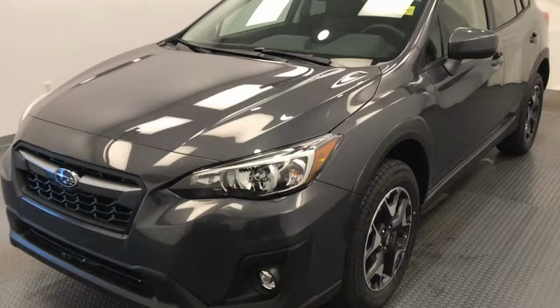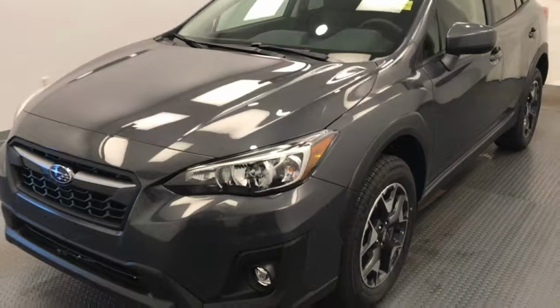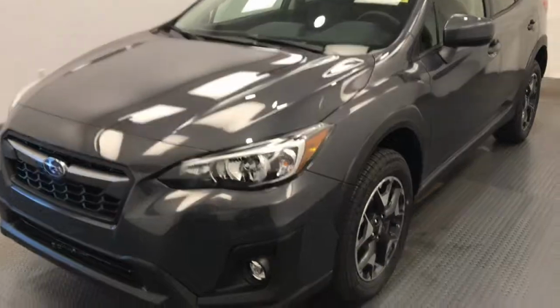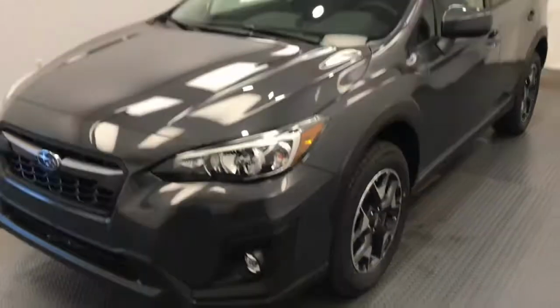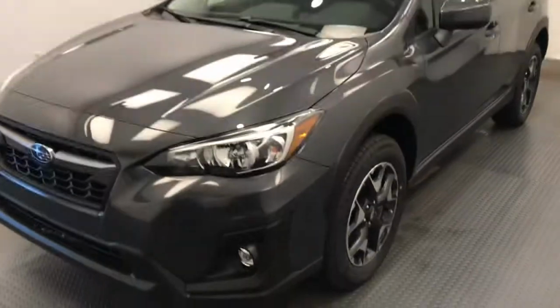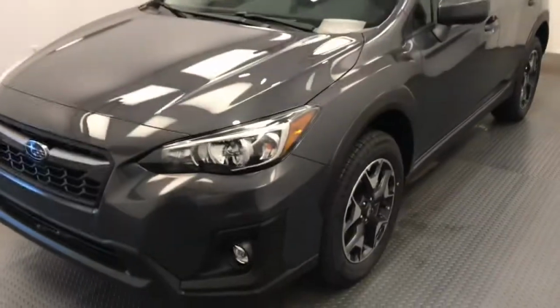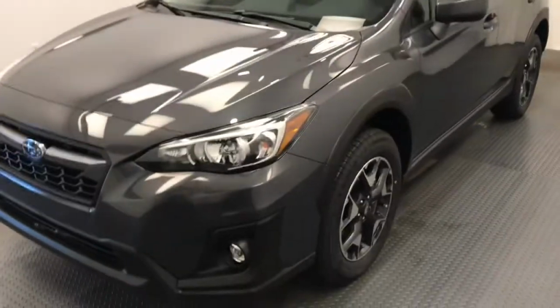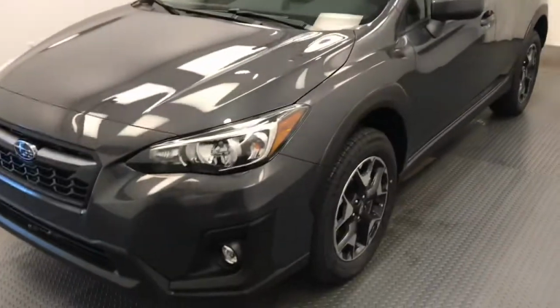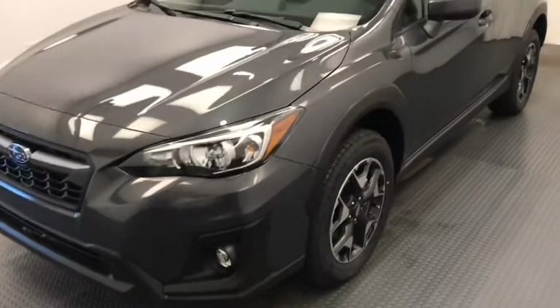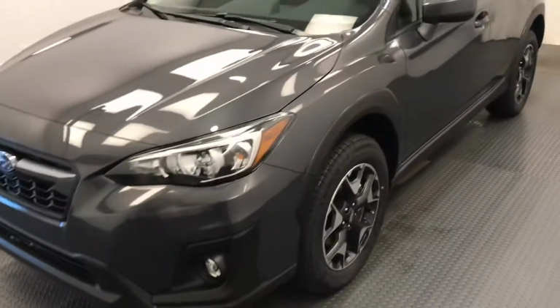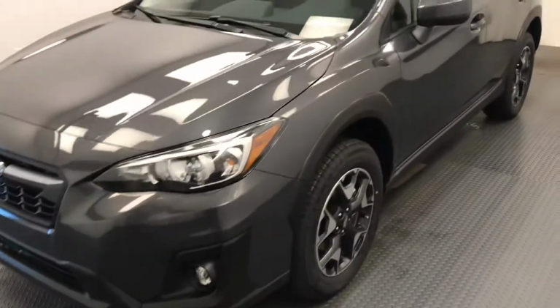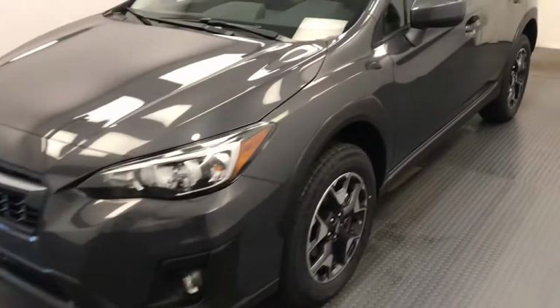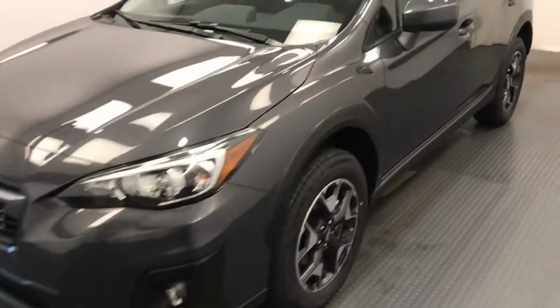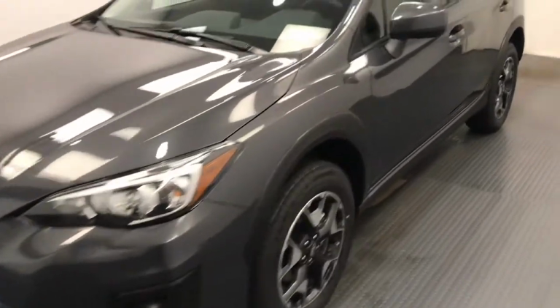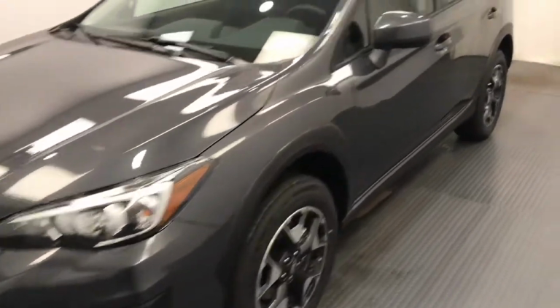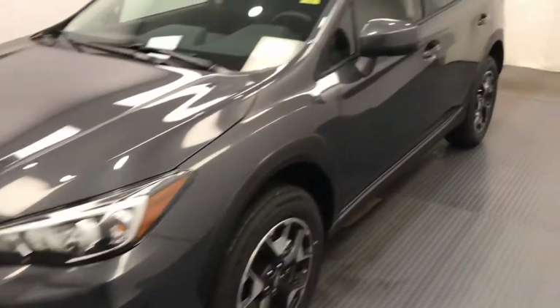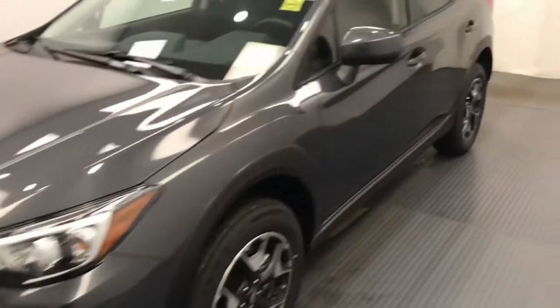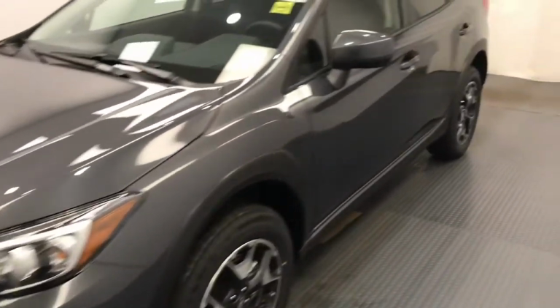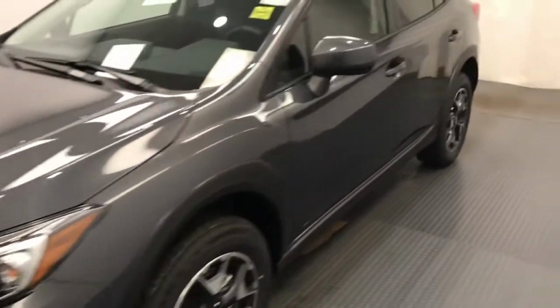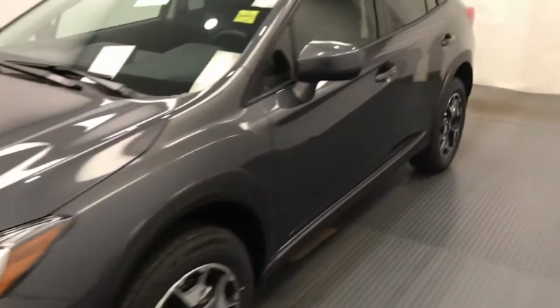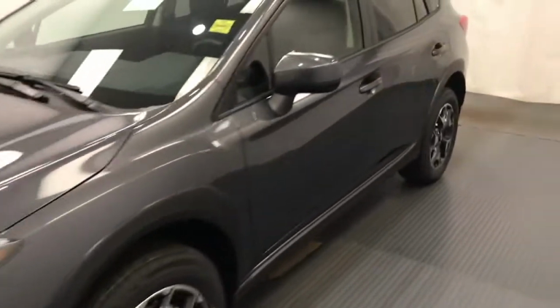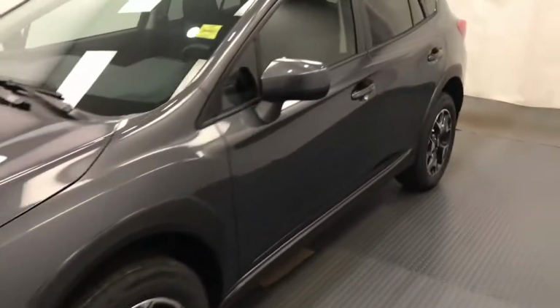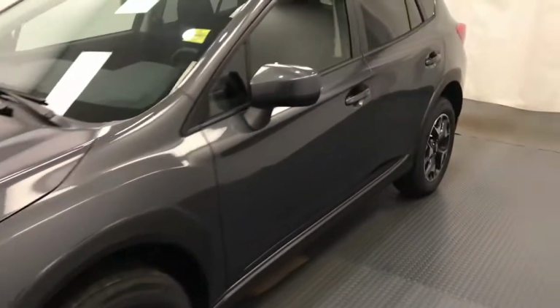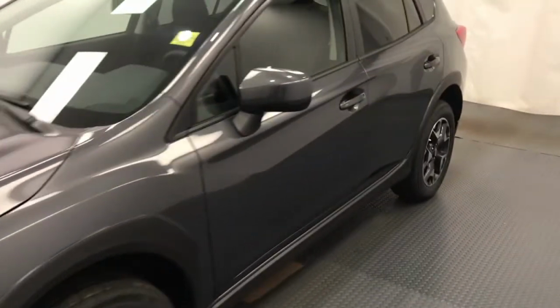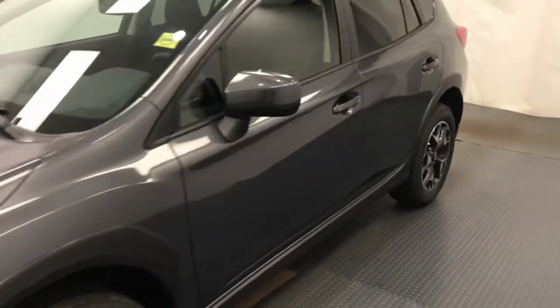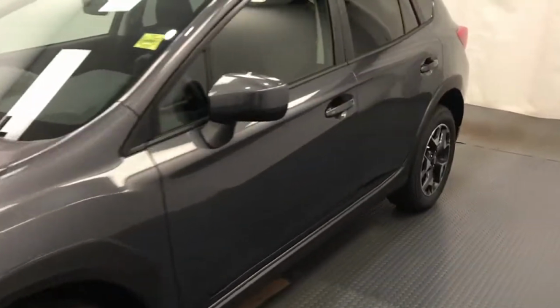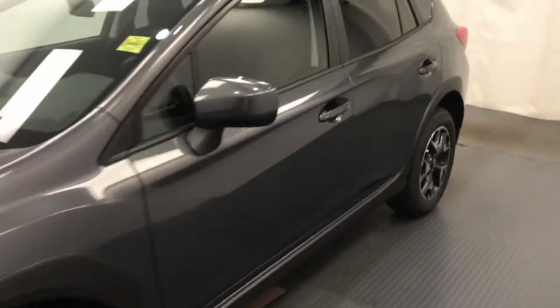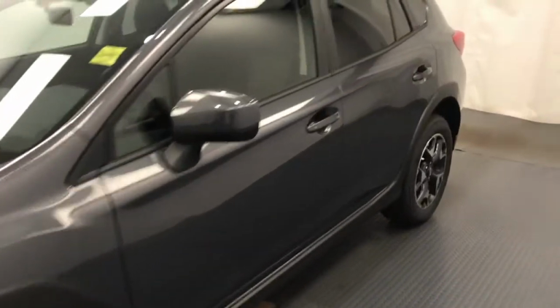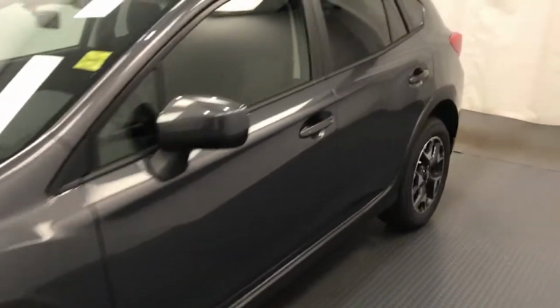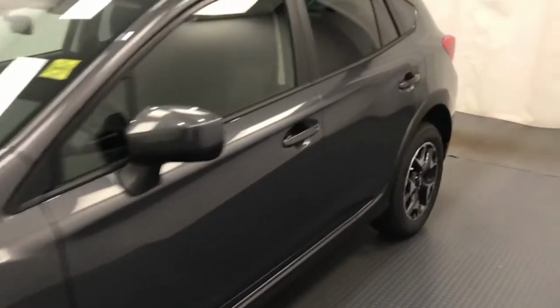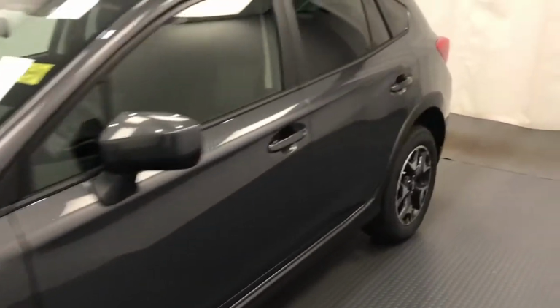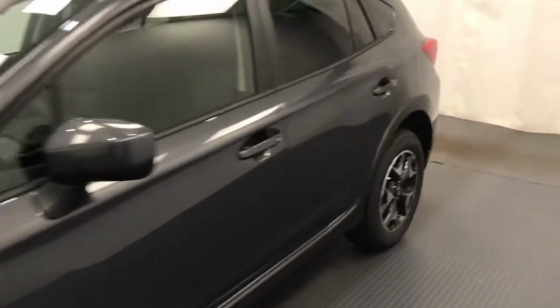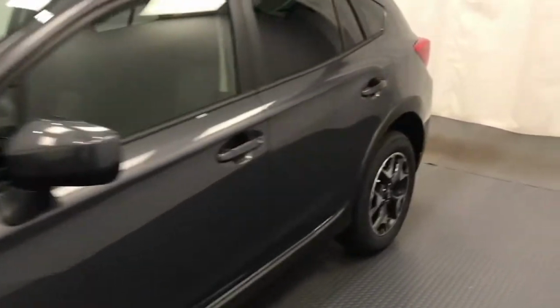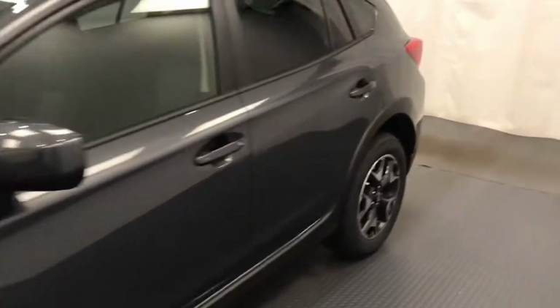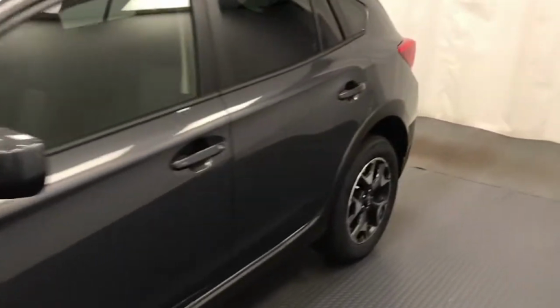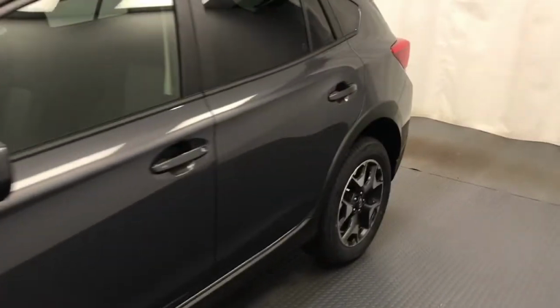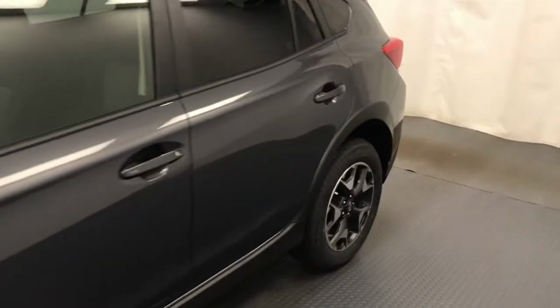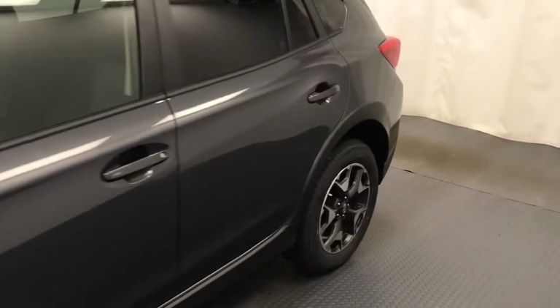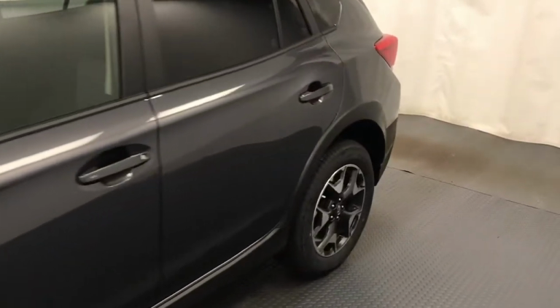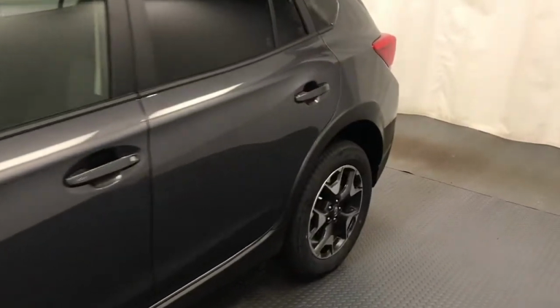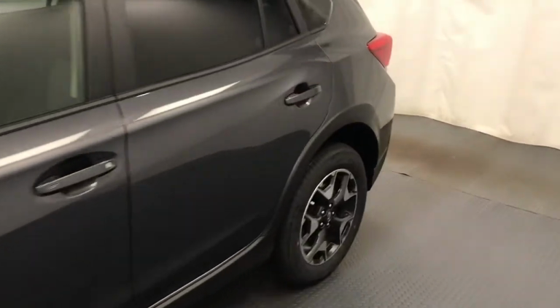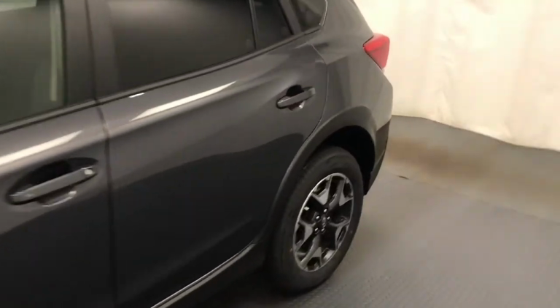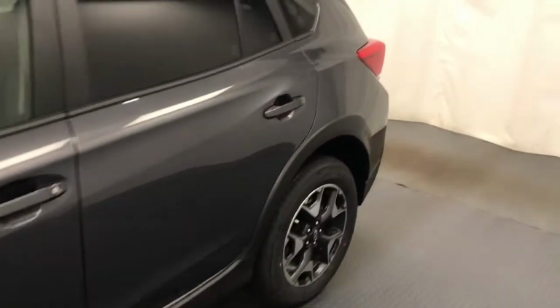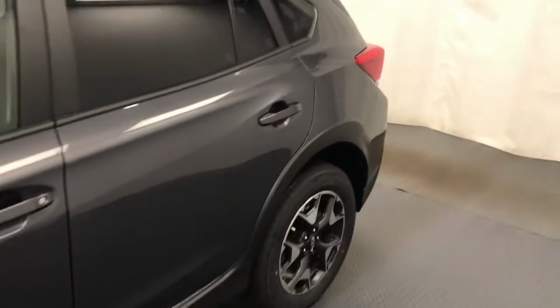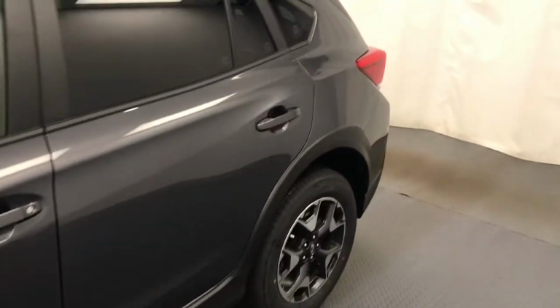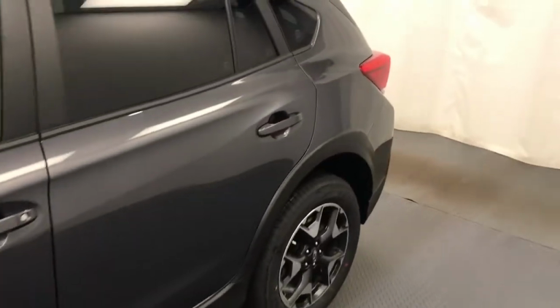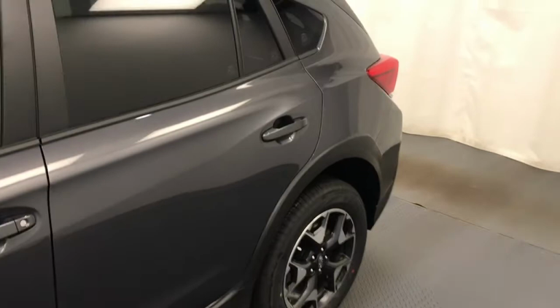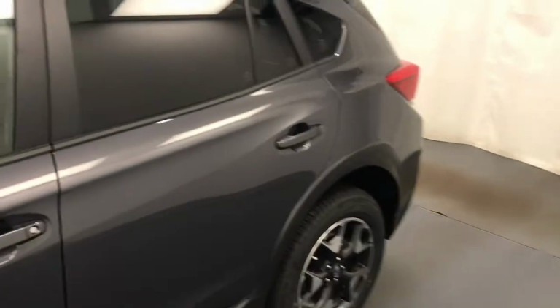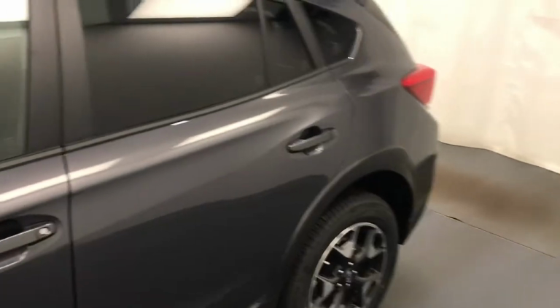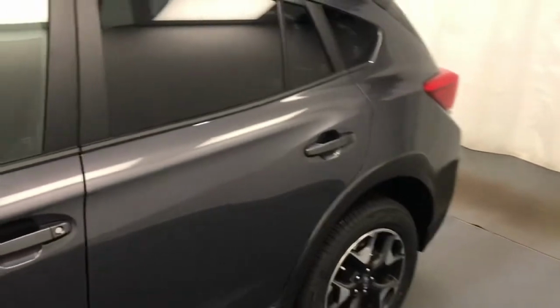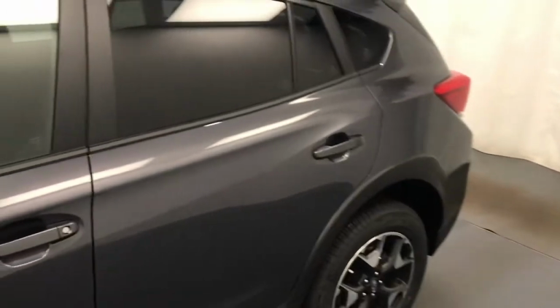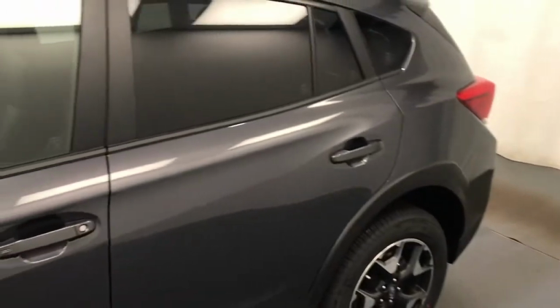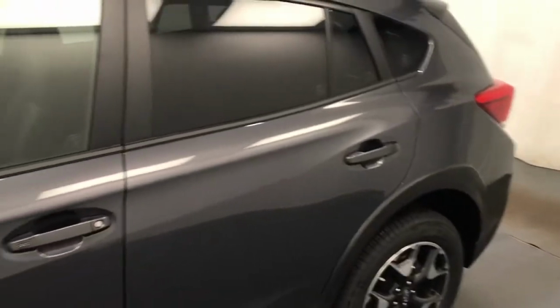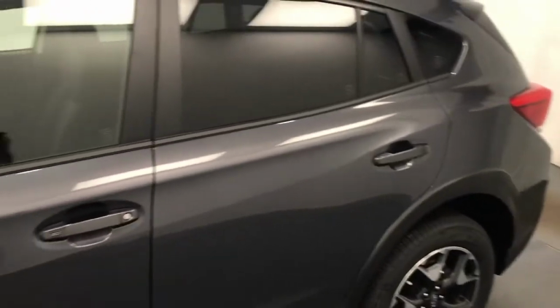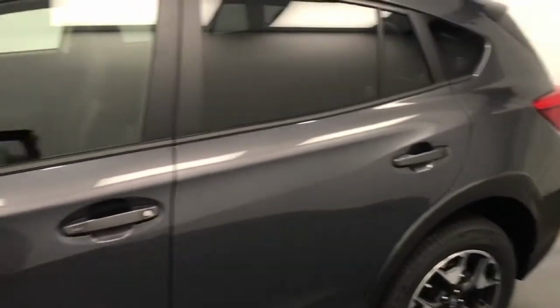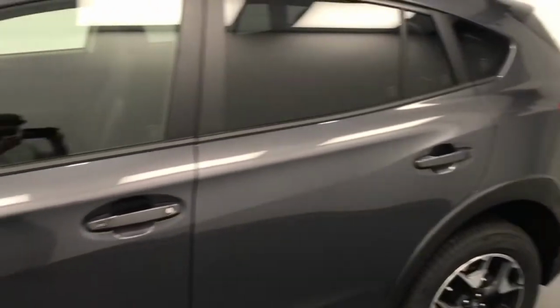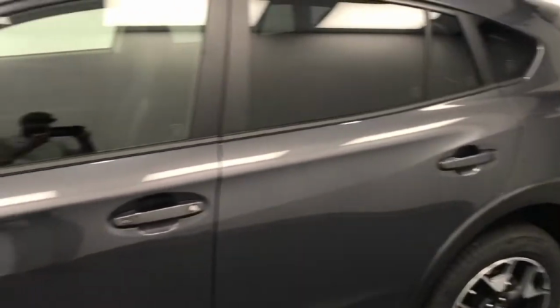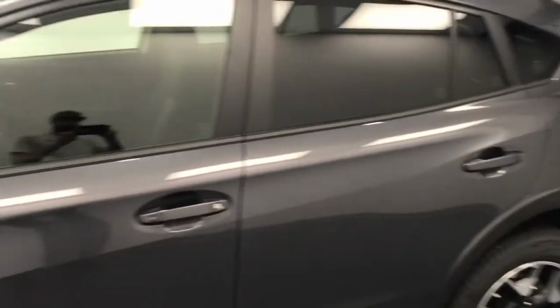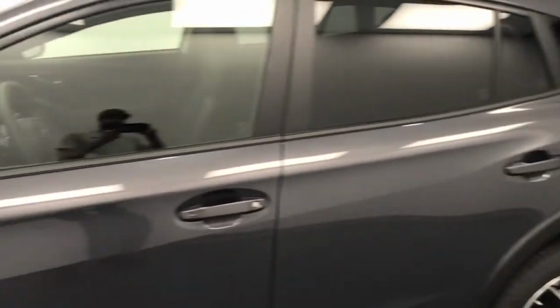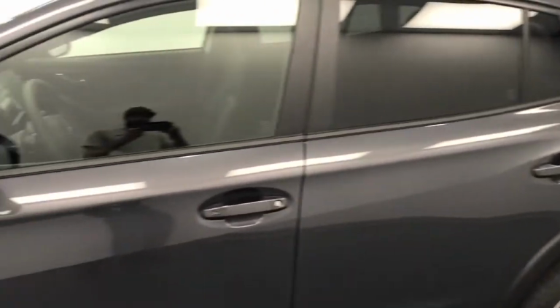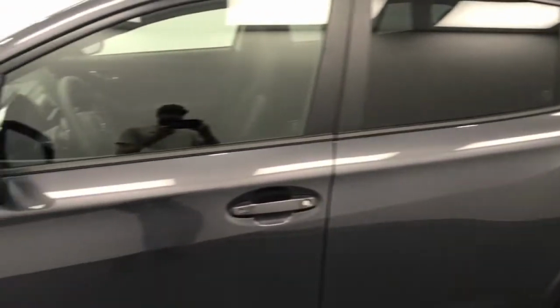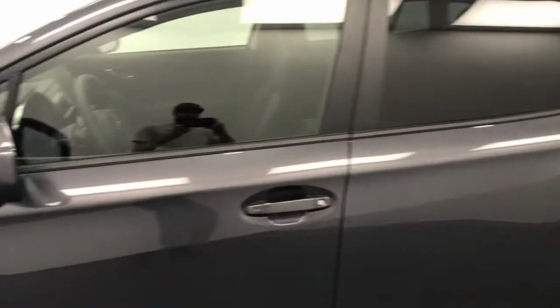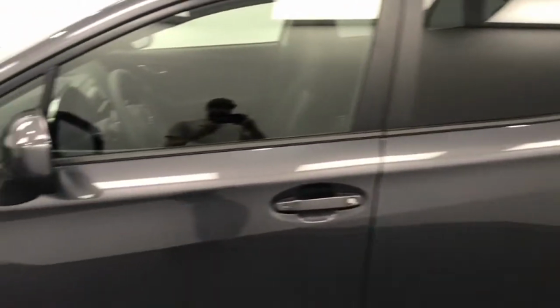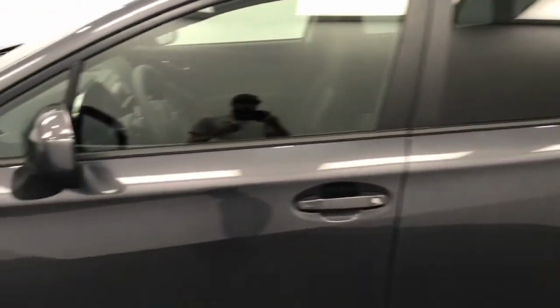This is 218, 116, 2020 Subaru Crosstrek Touring package.